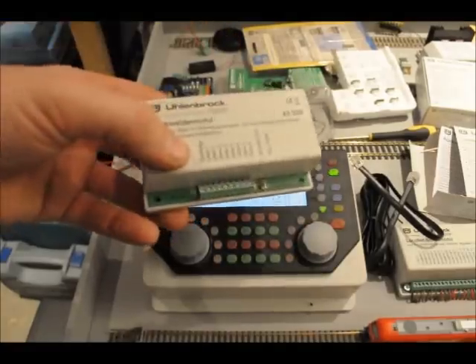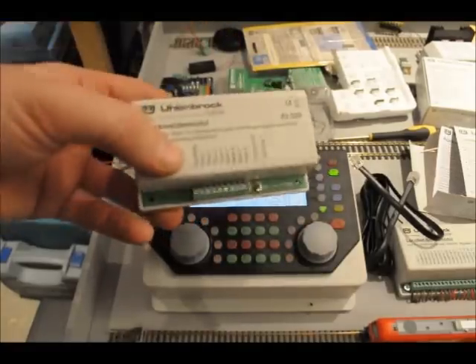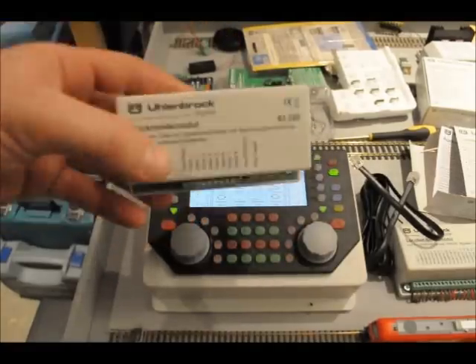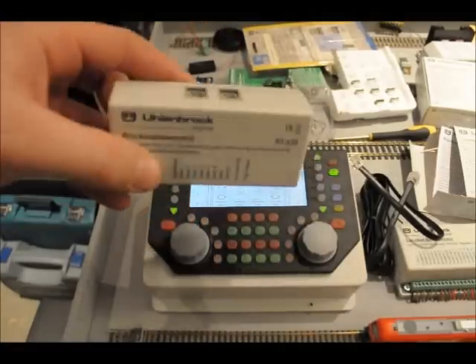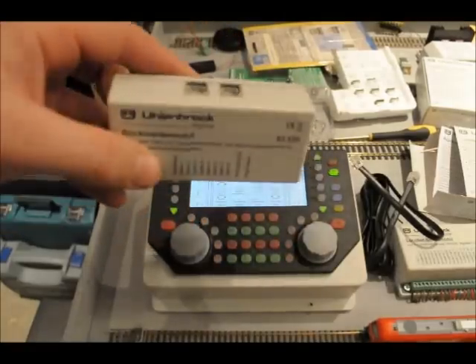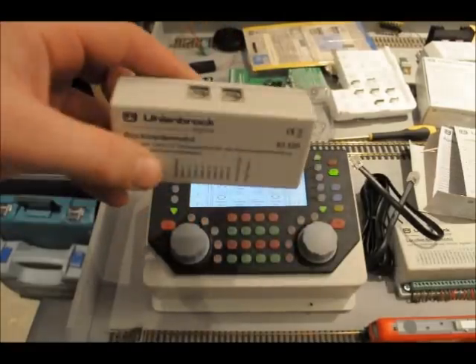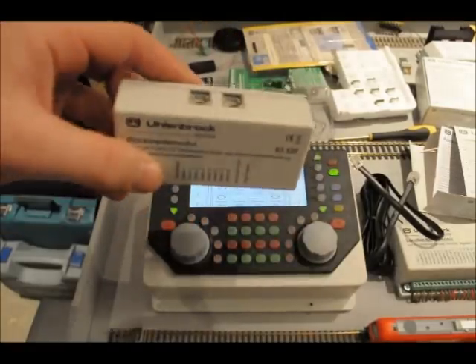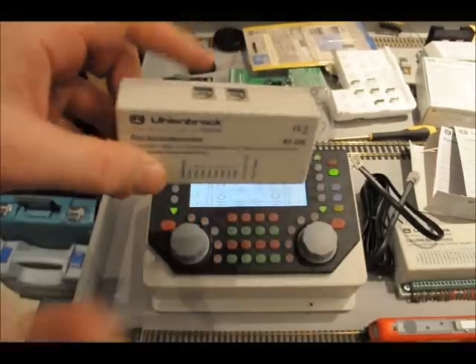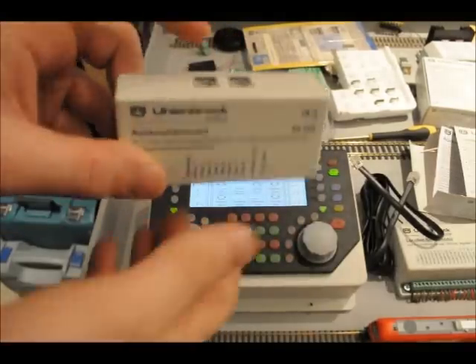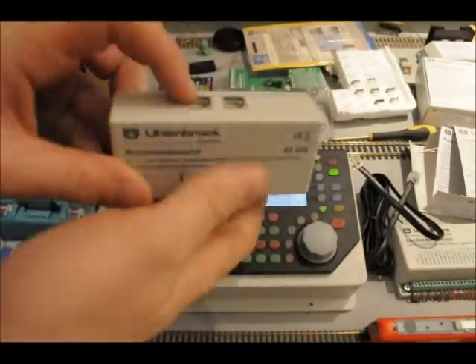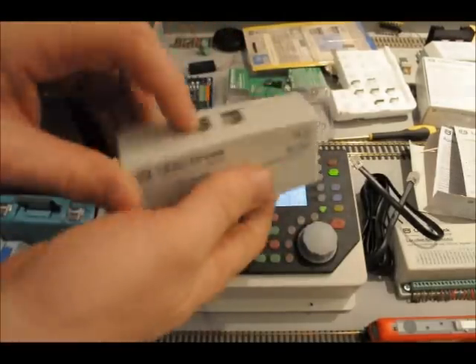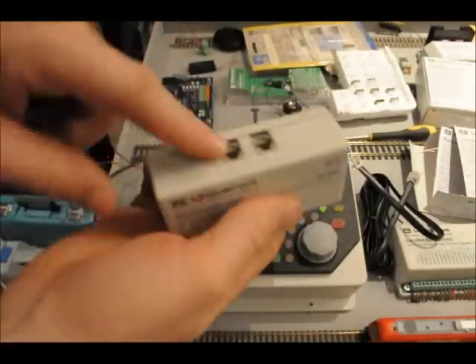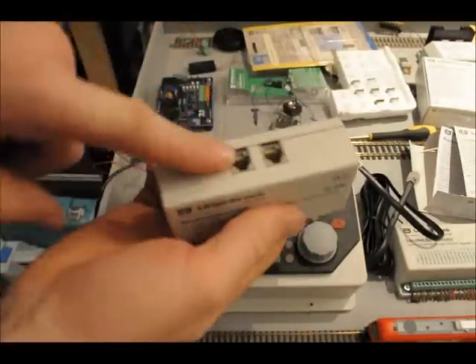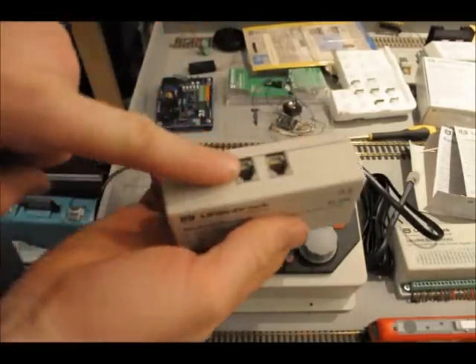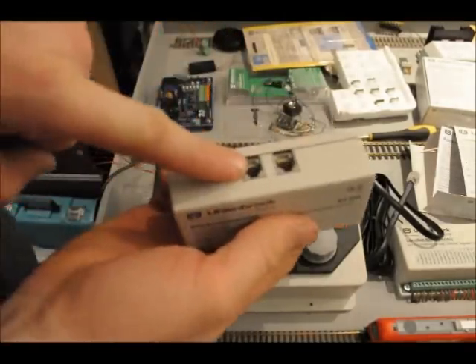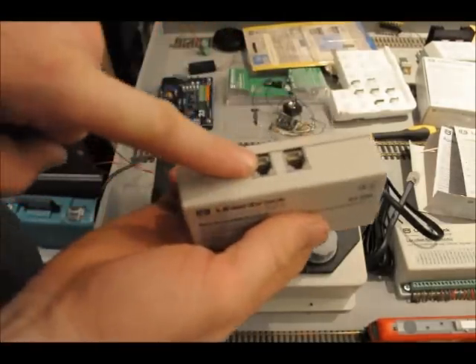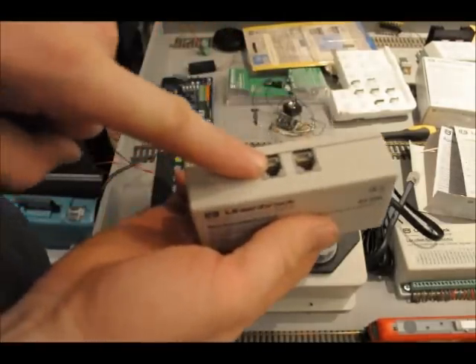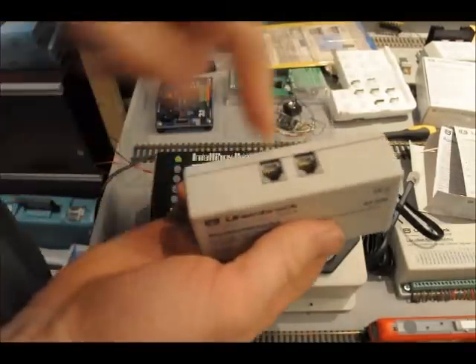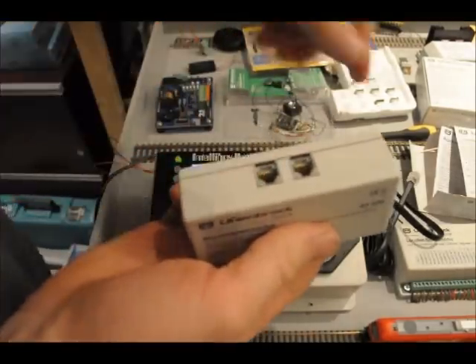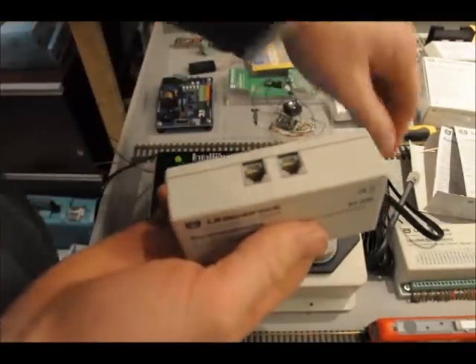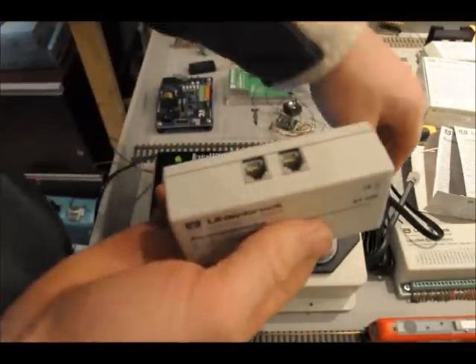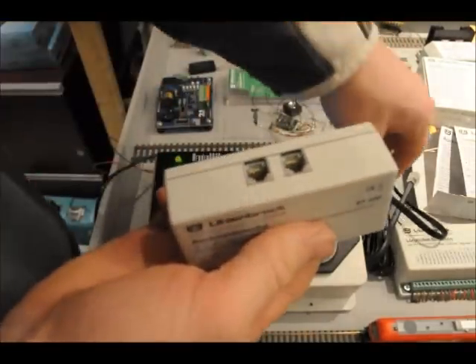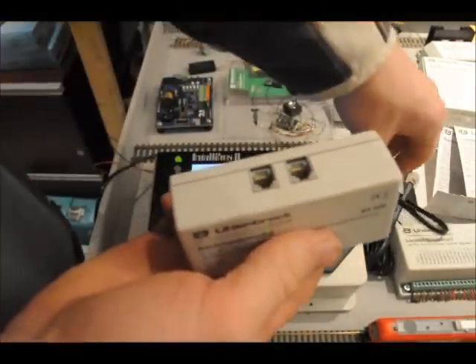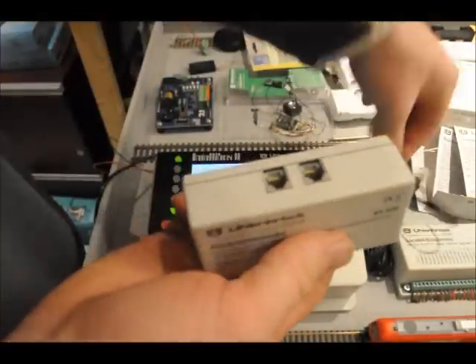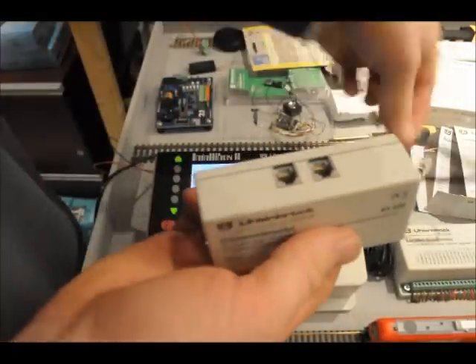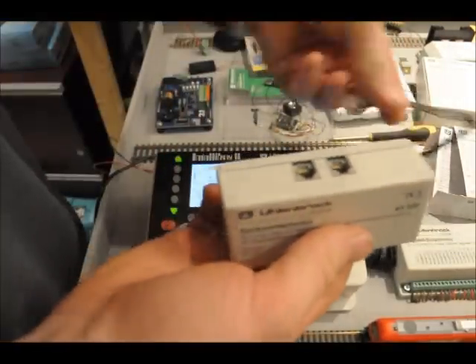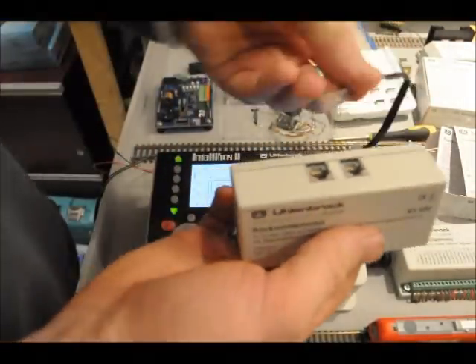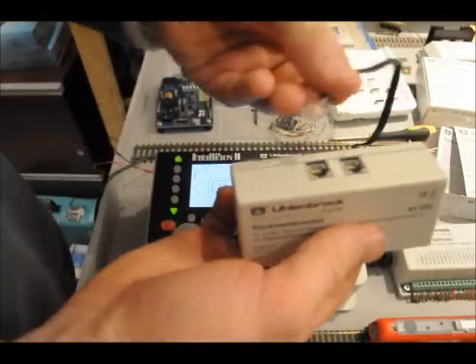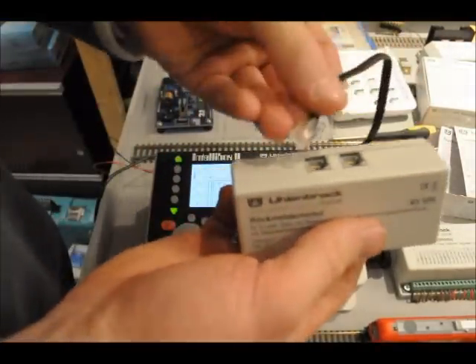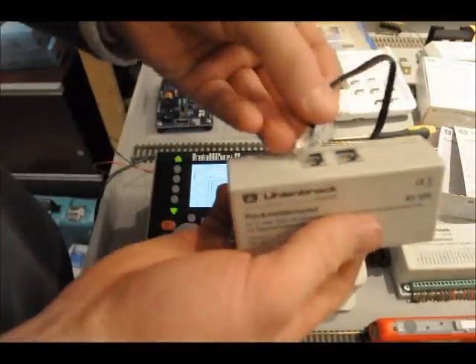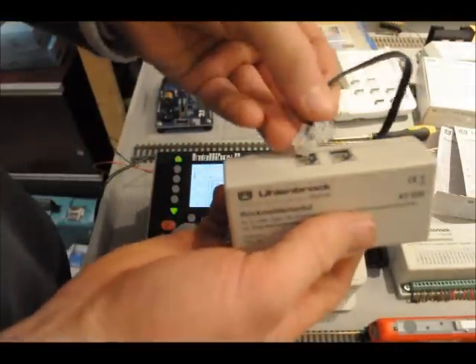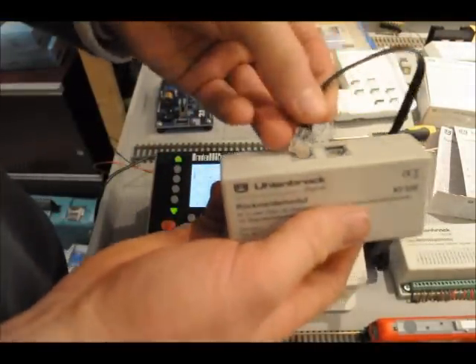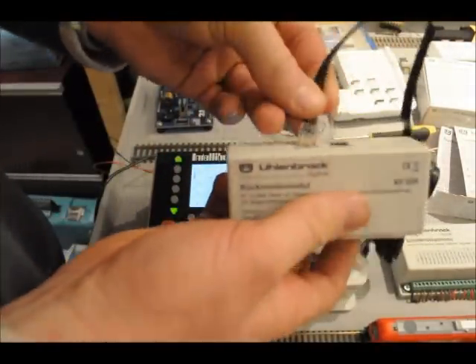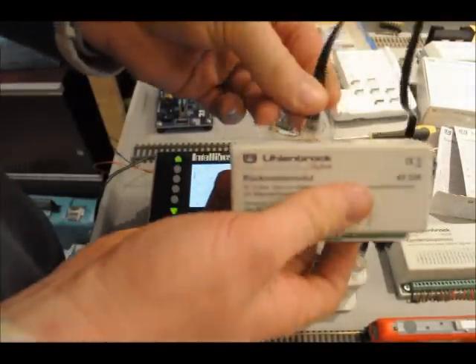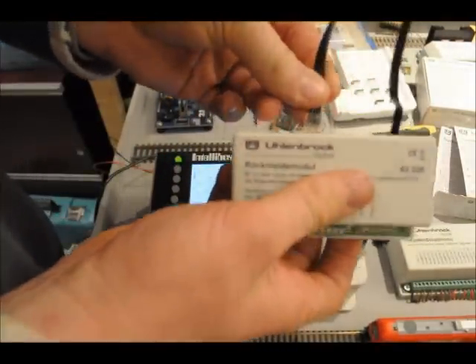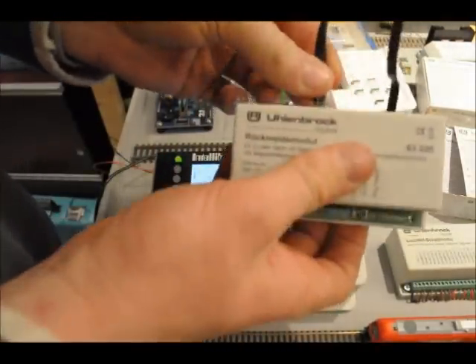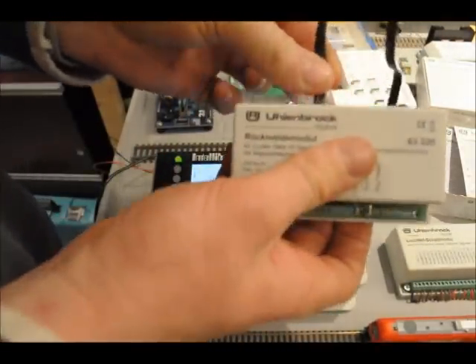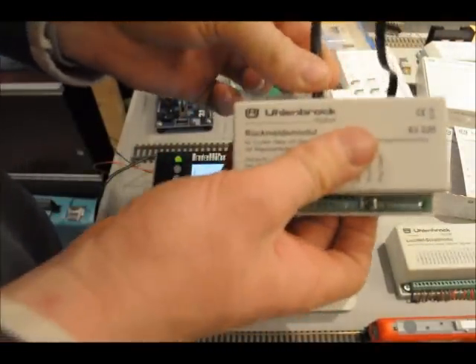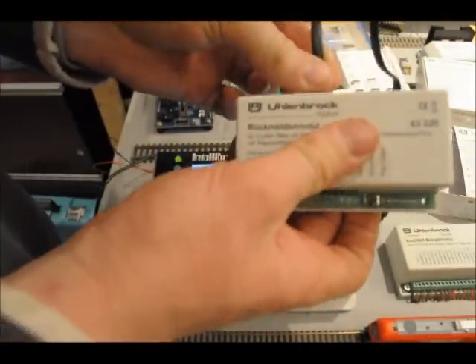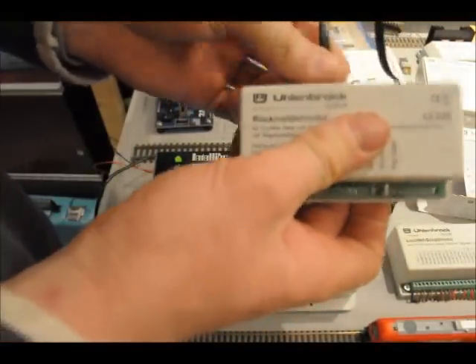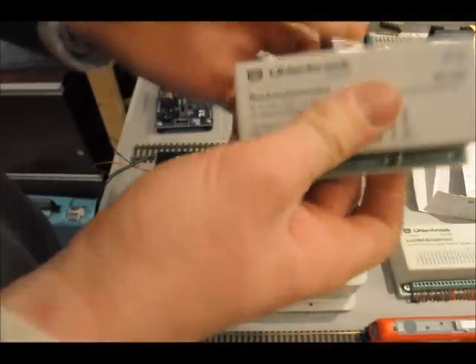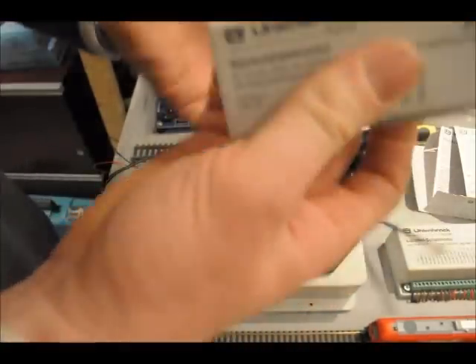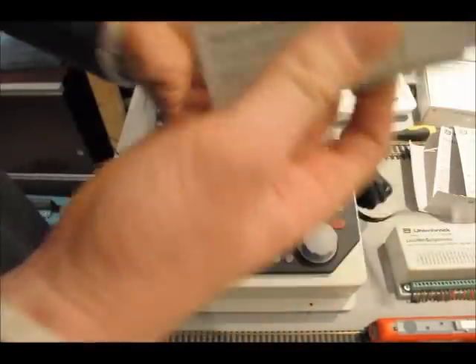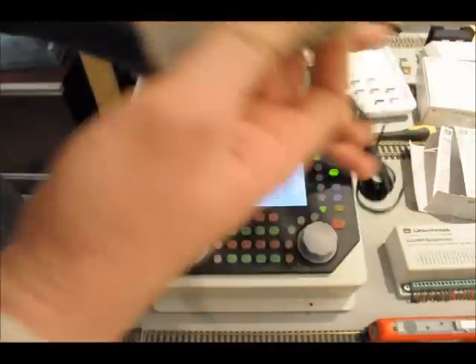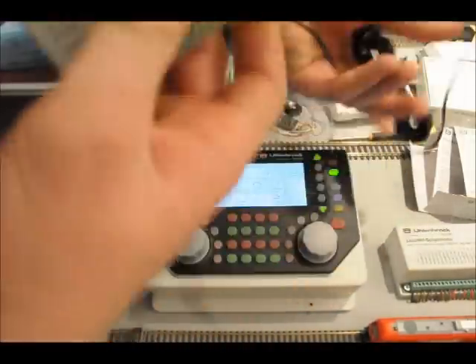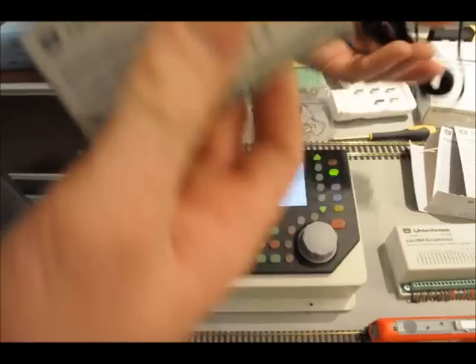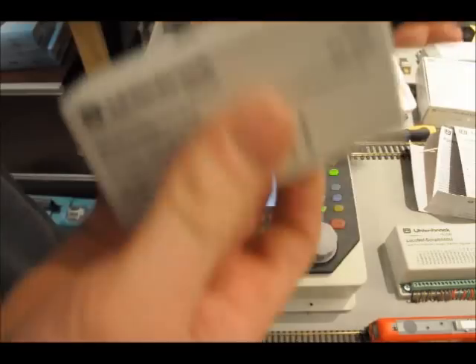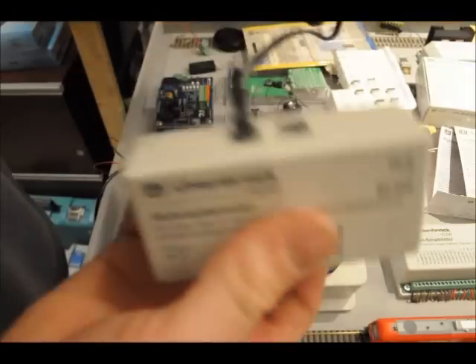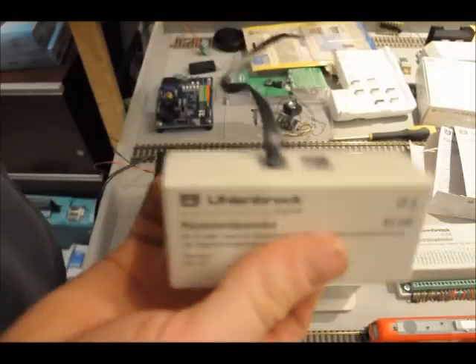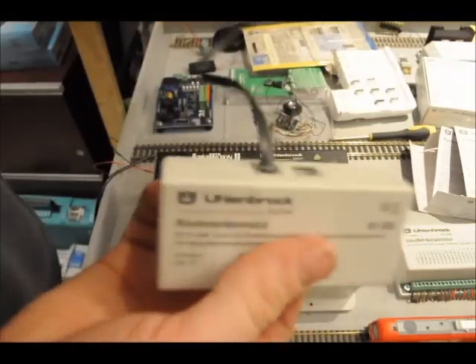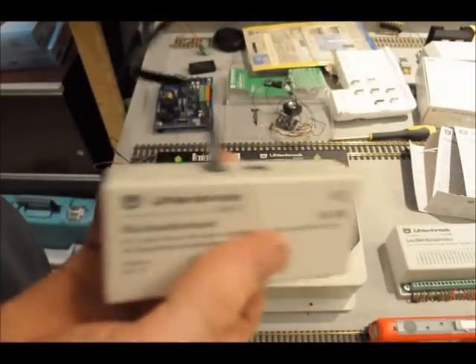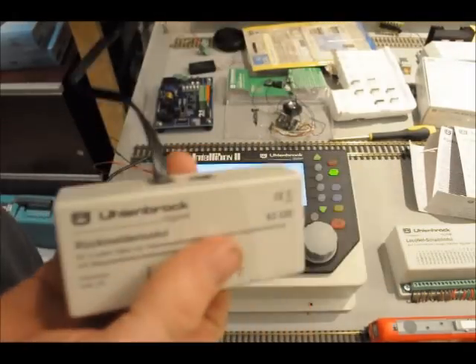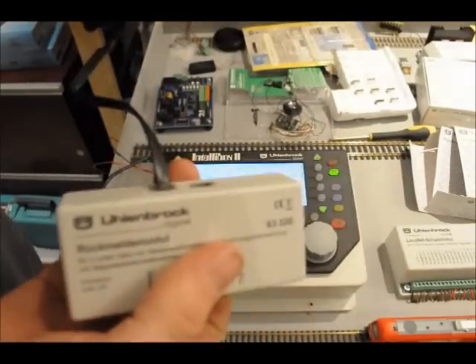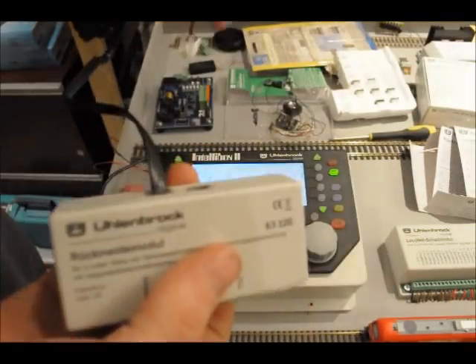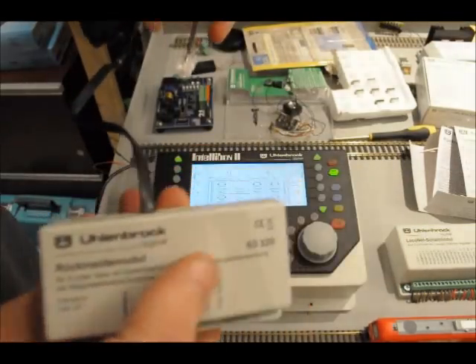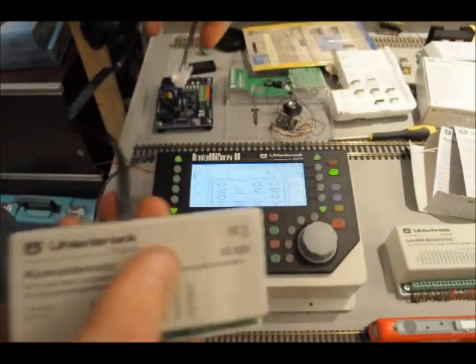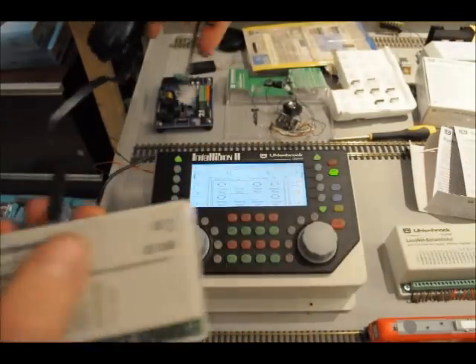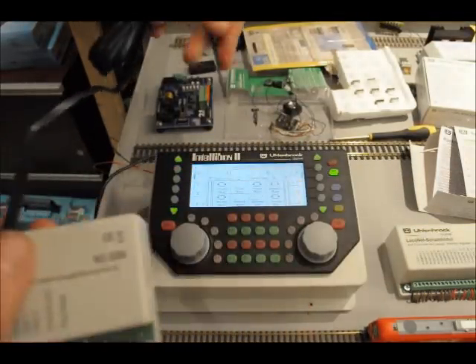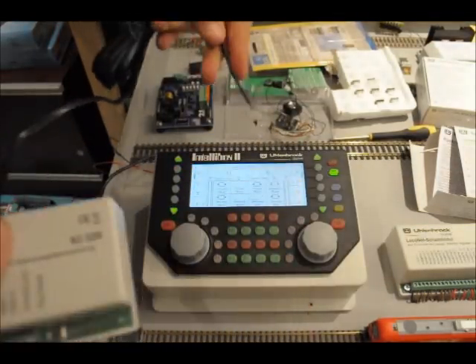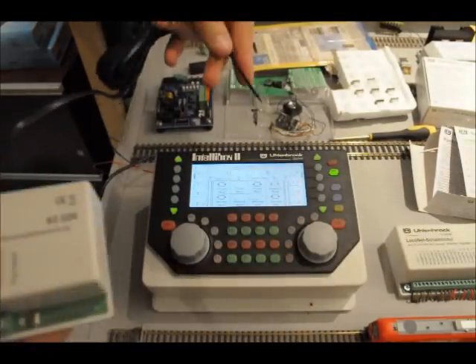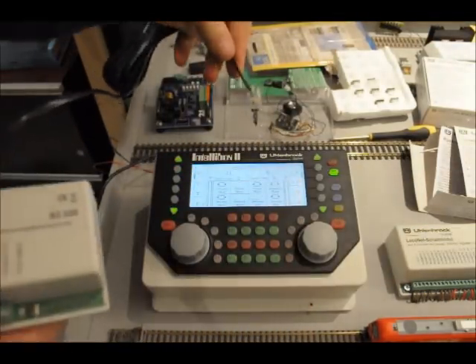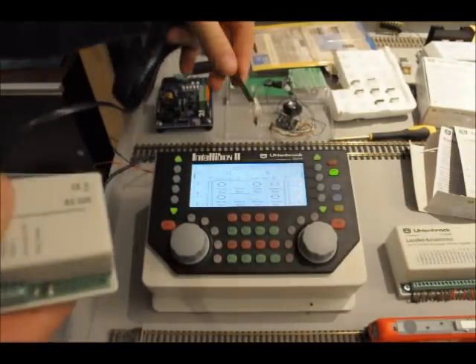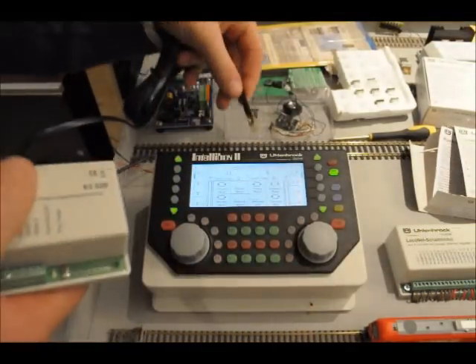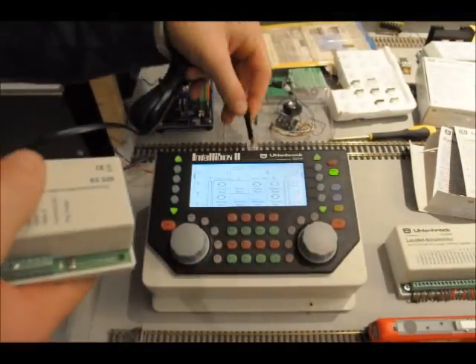To connect it up we use the left LocoNet feed and then into the back of our IntelliBox.